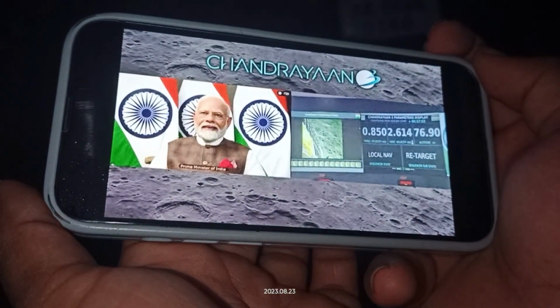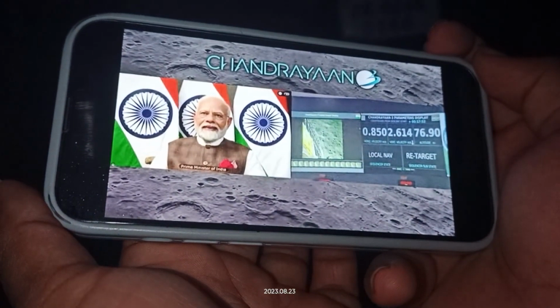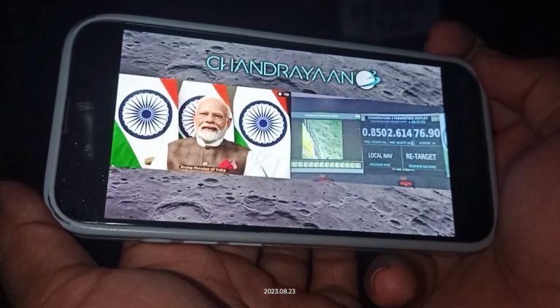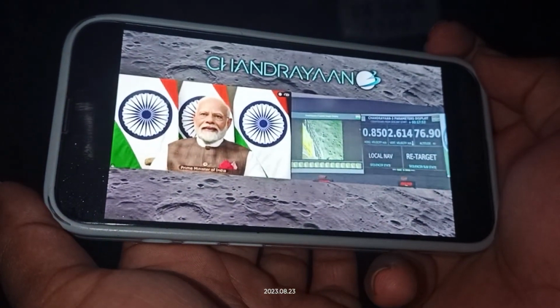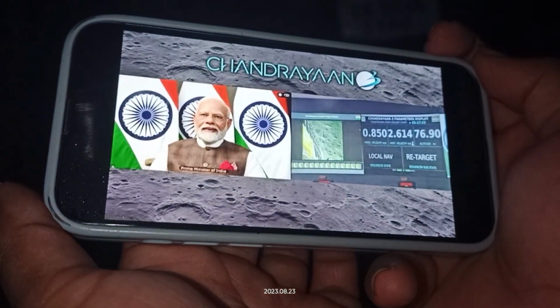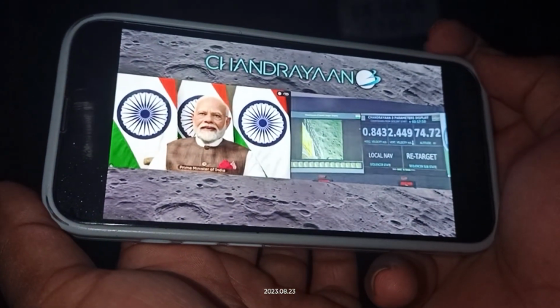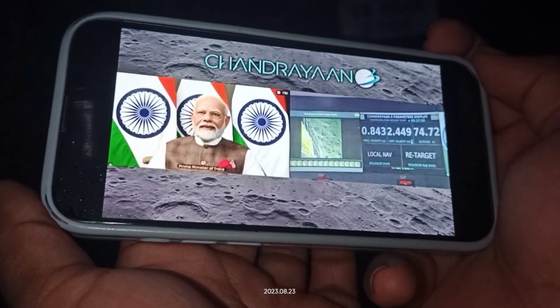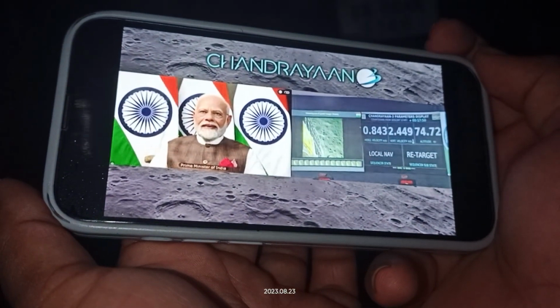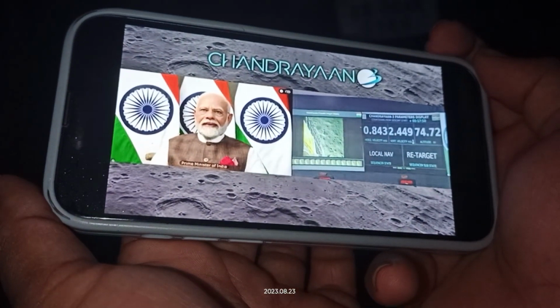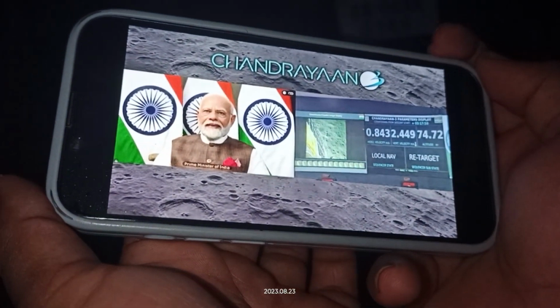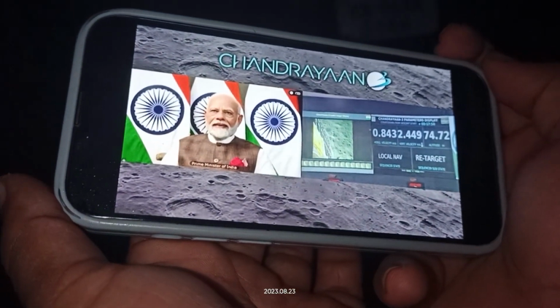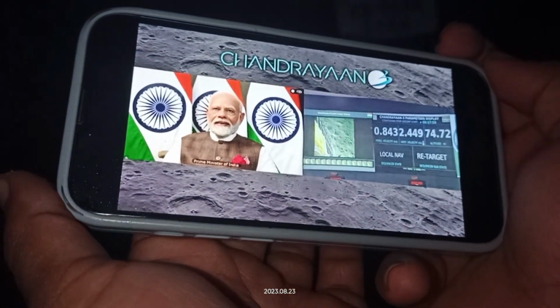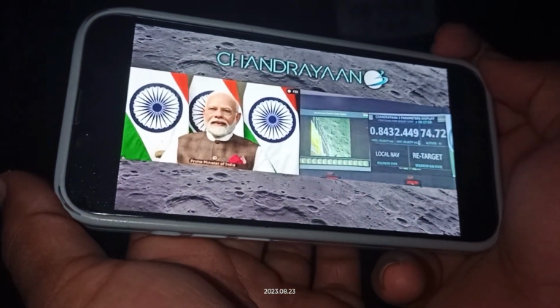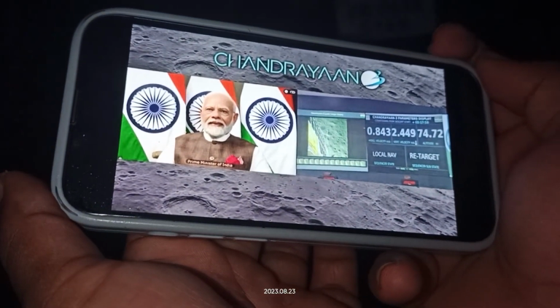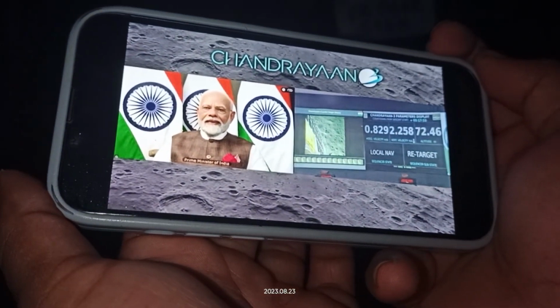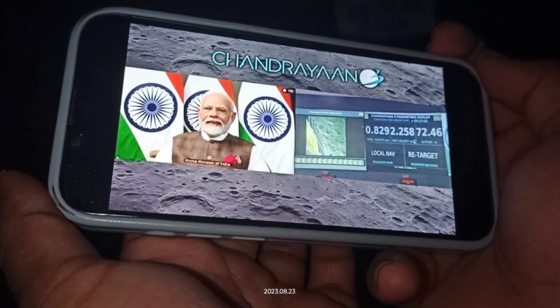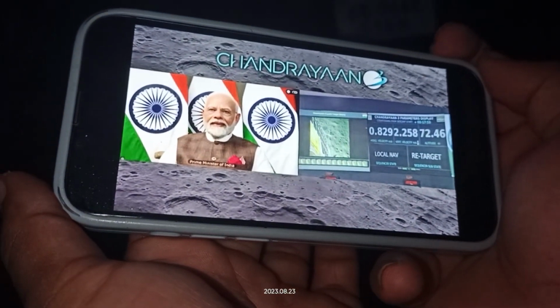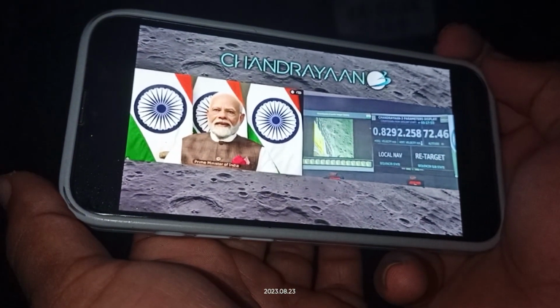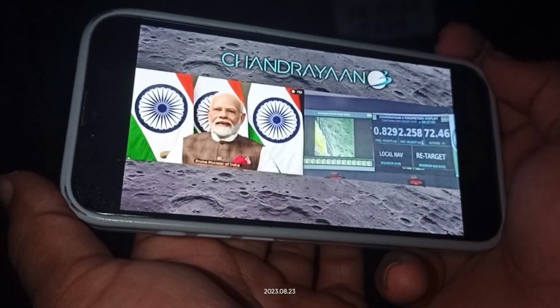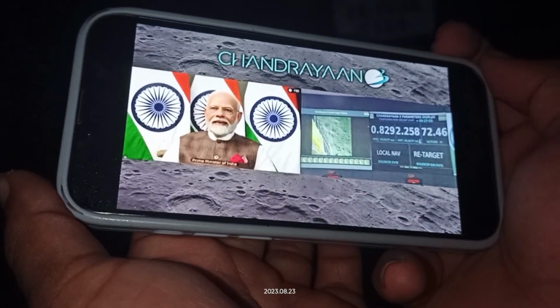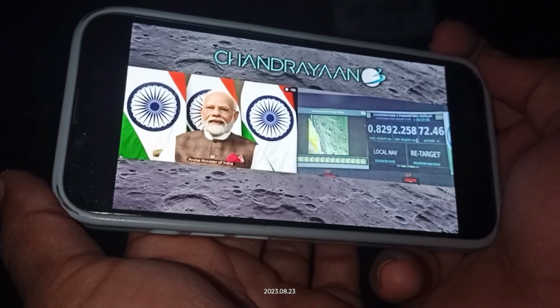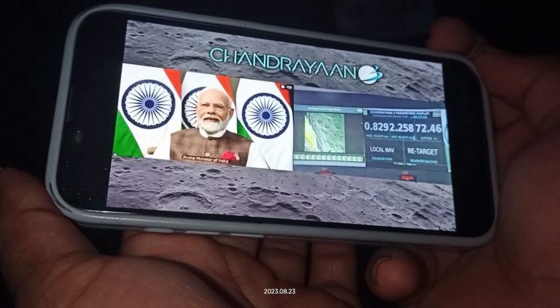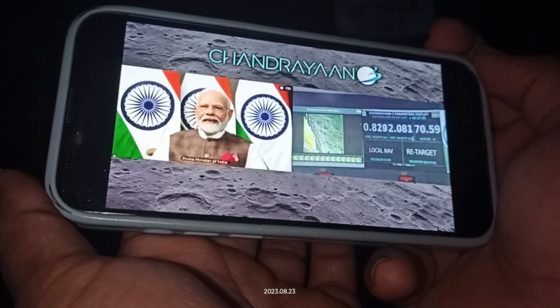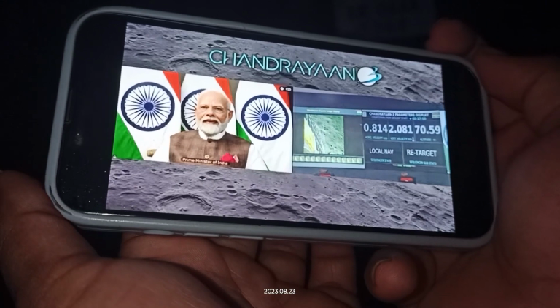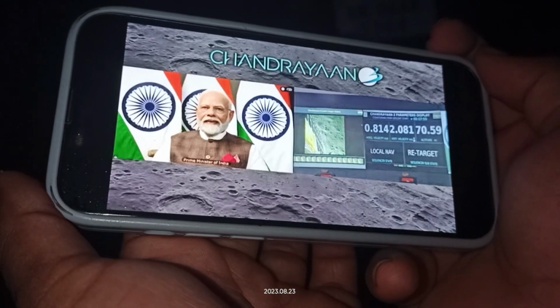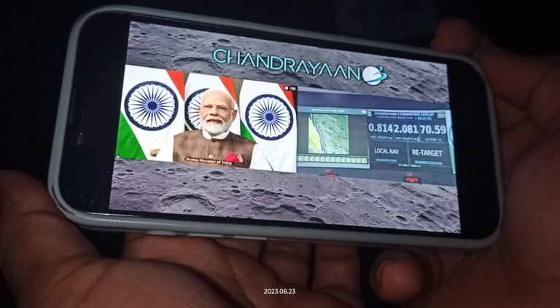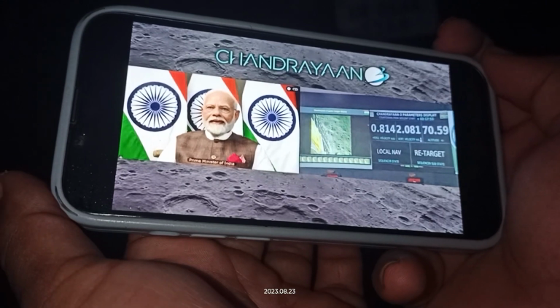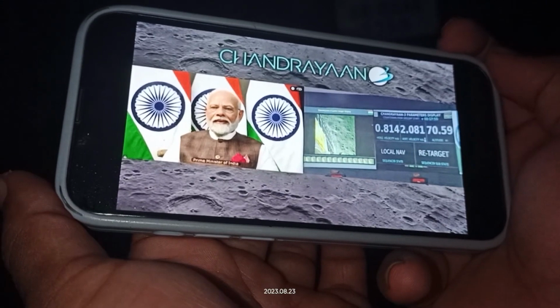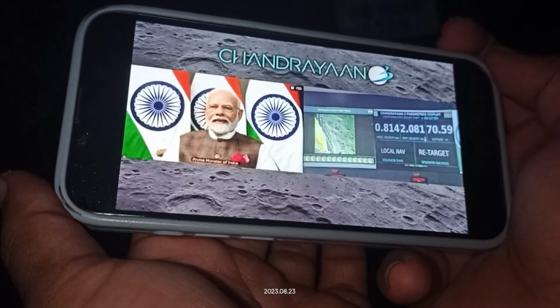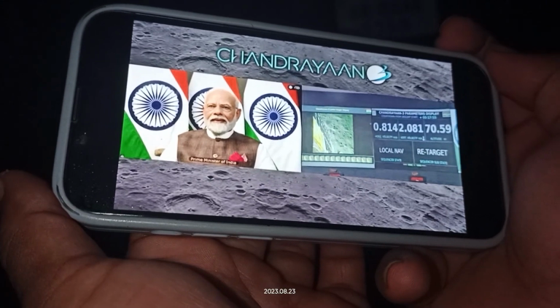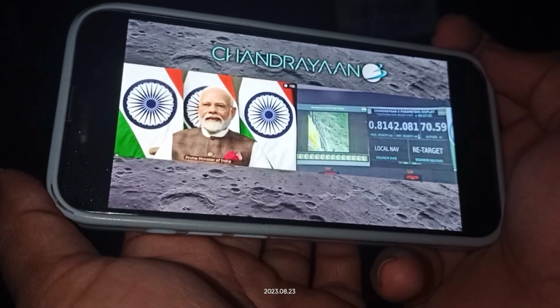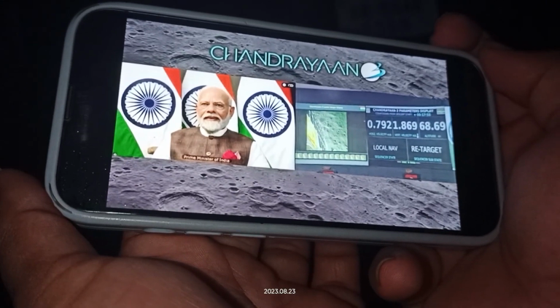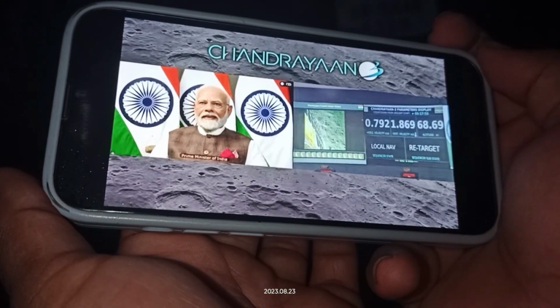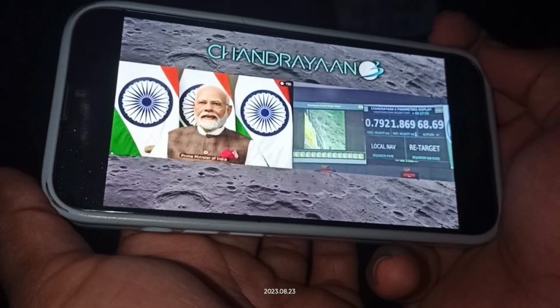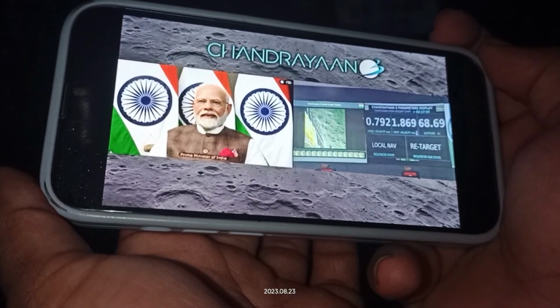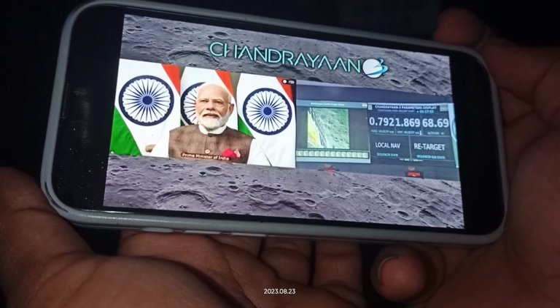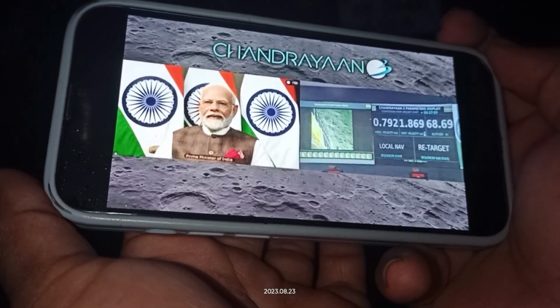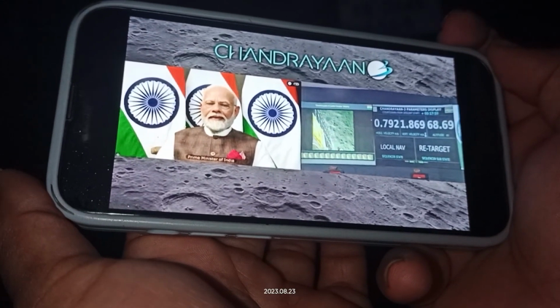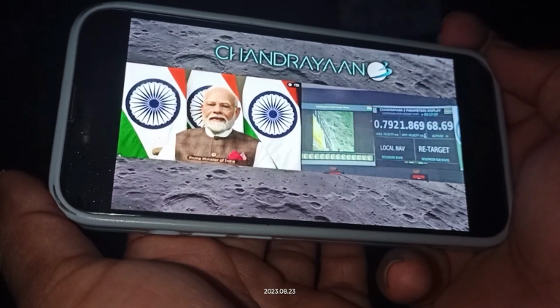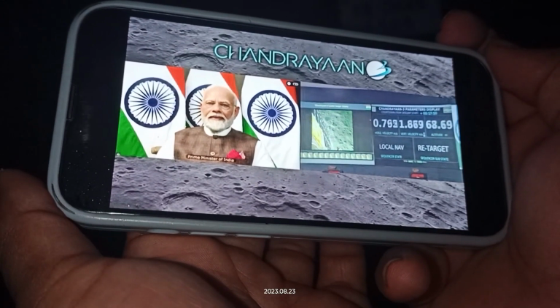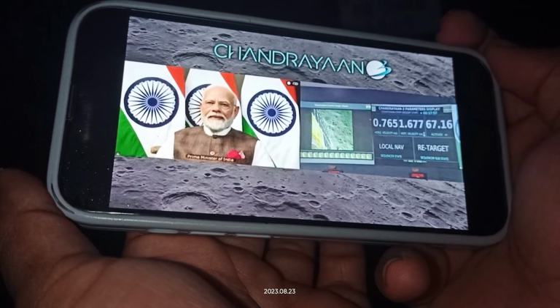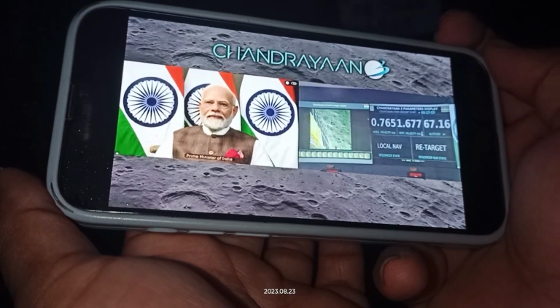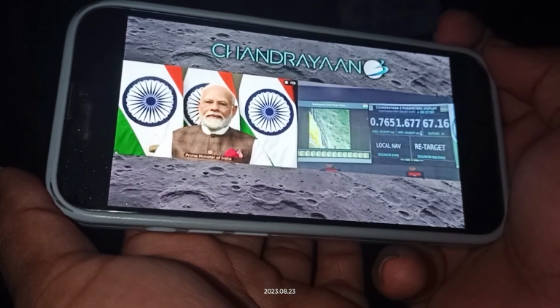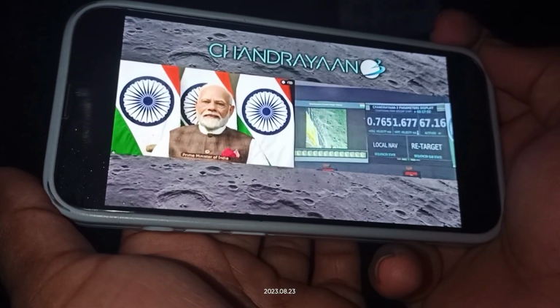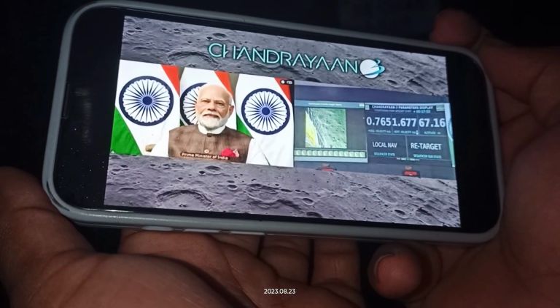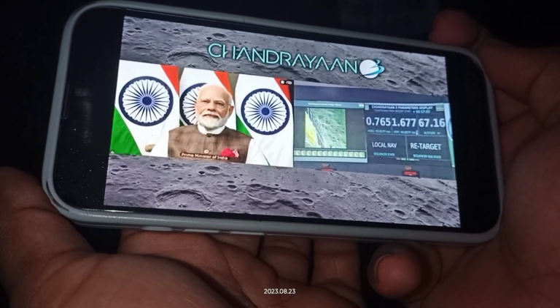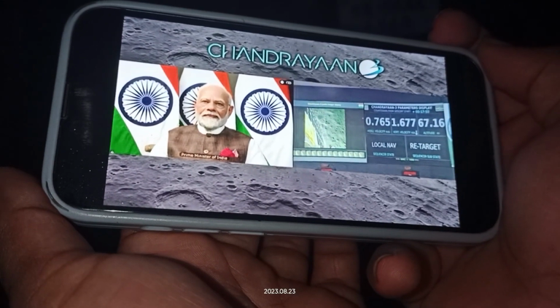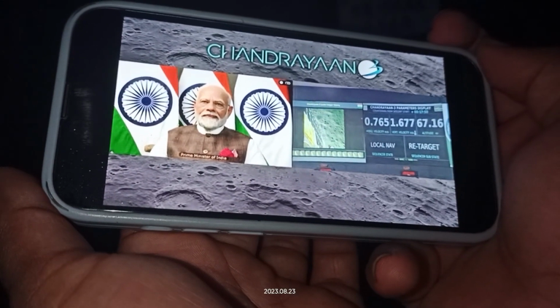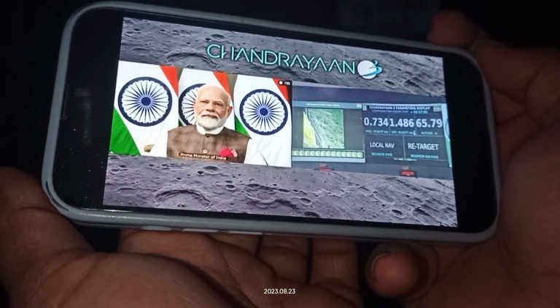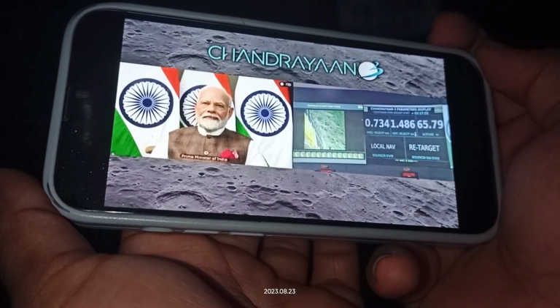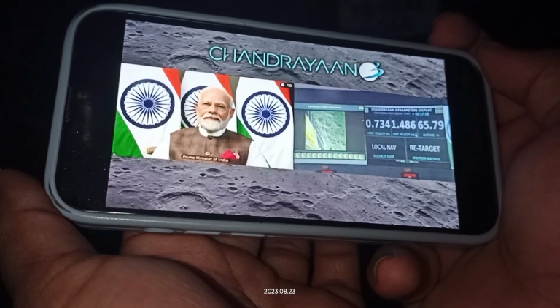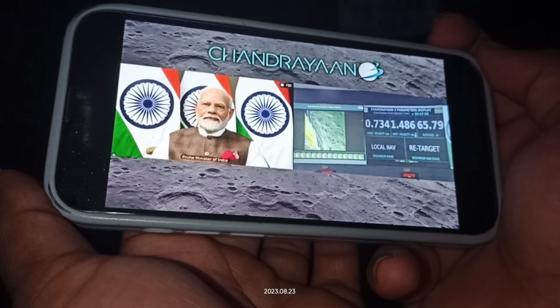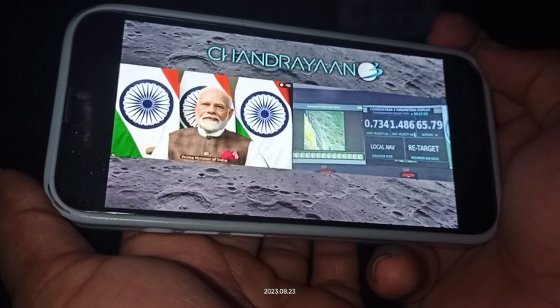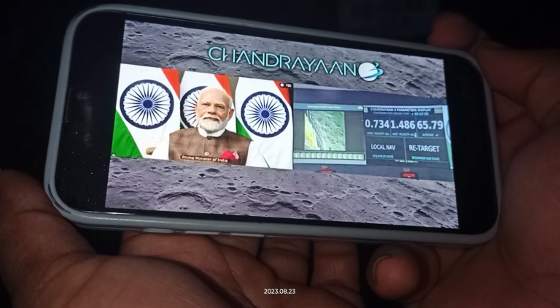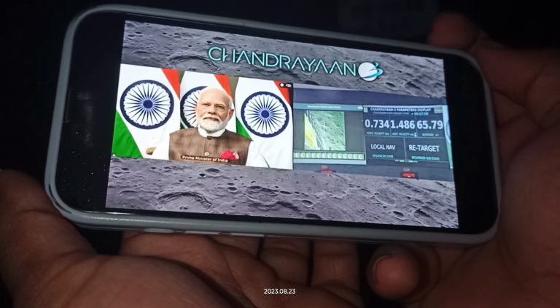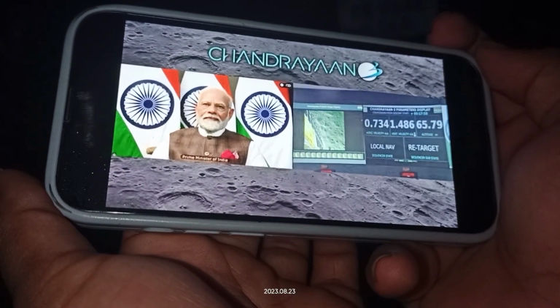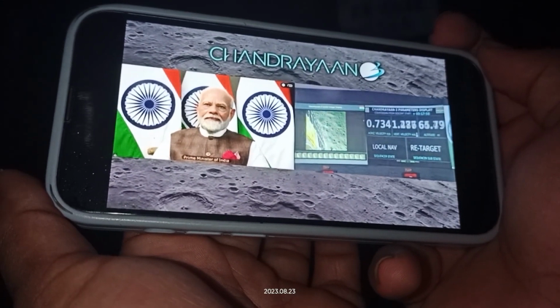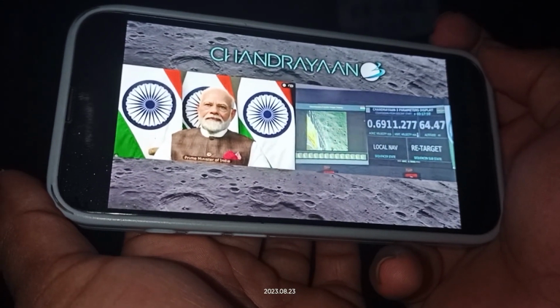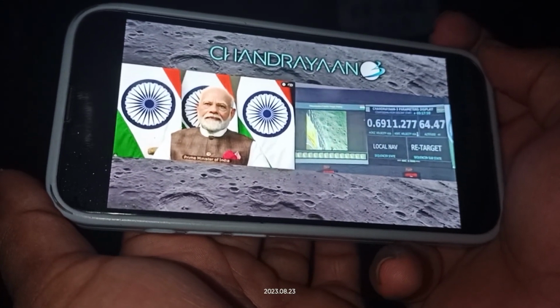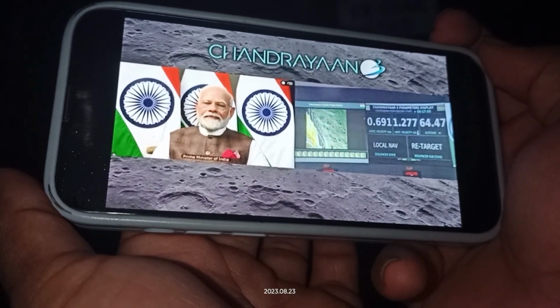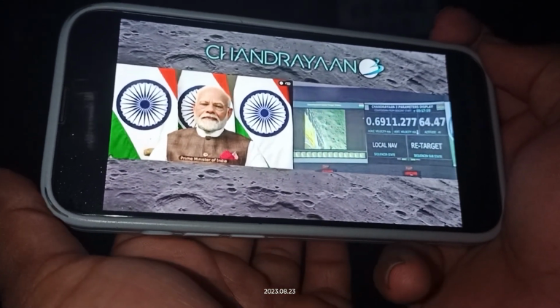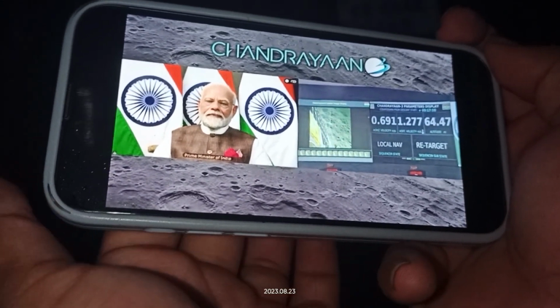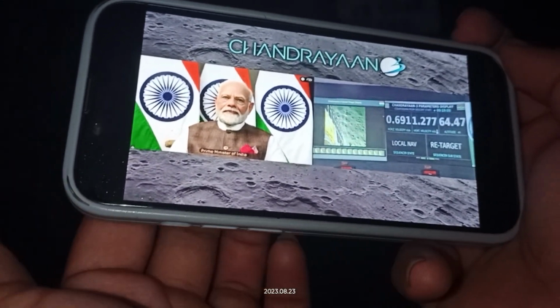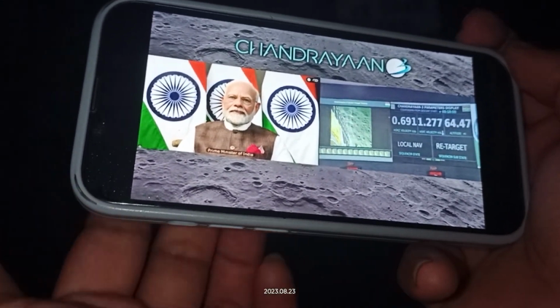The lander is now 60 meters above the surface.